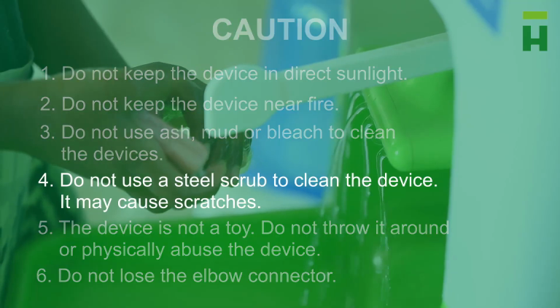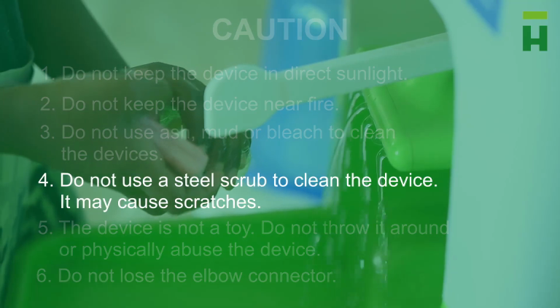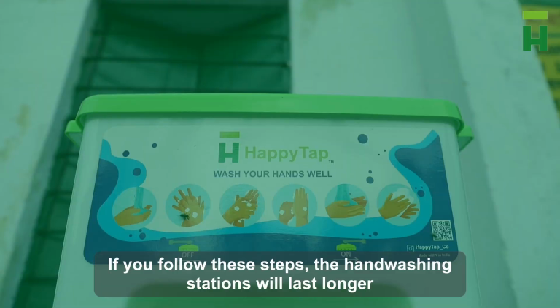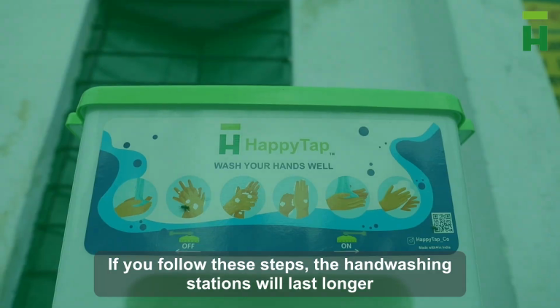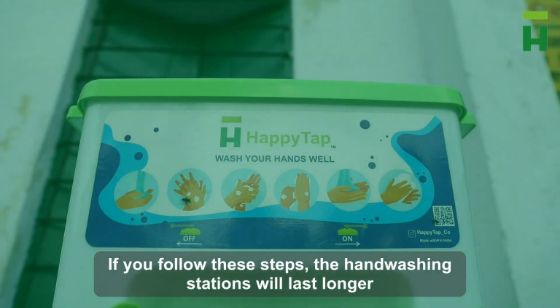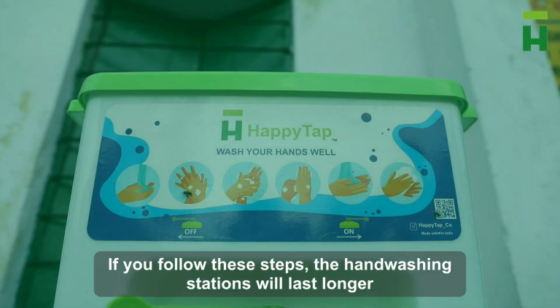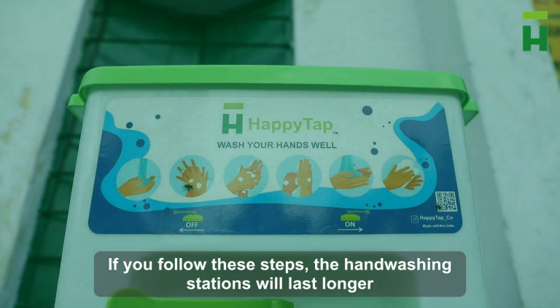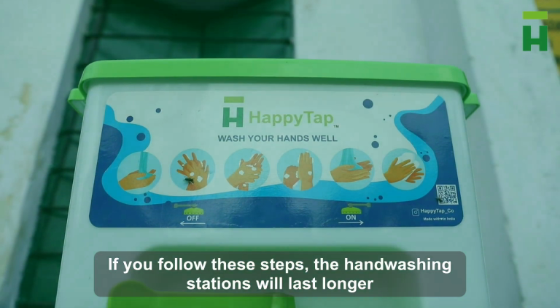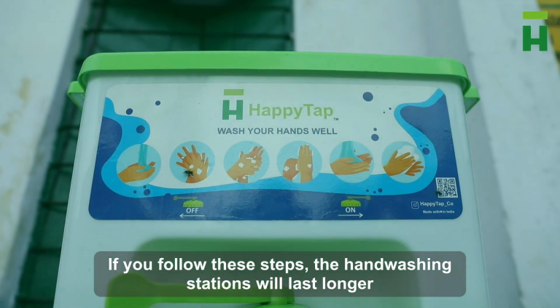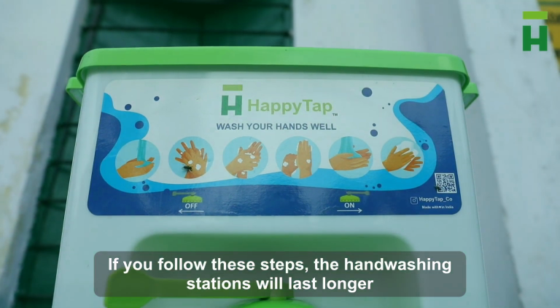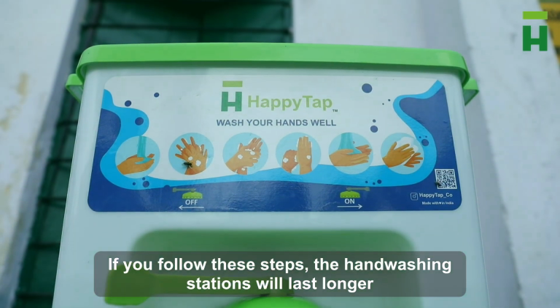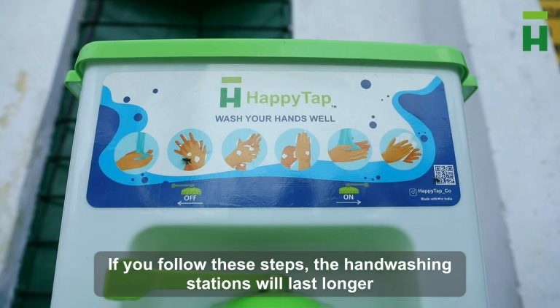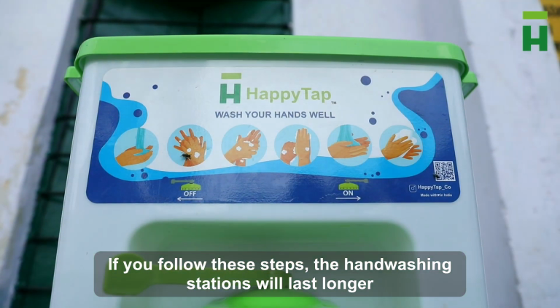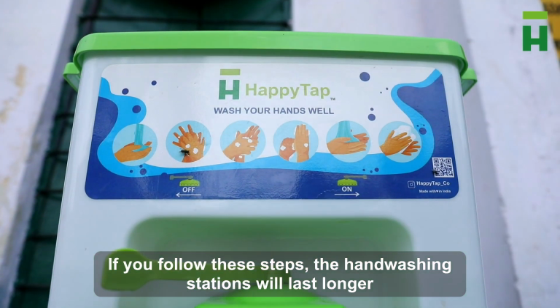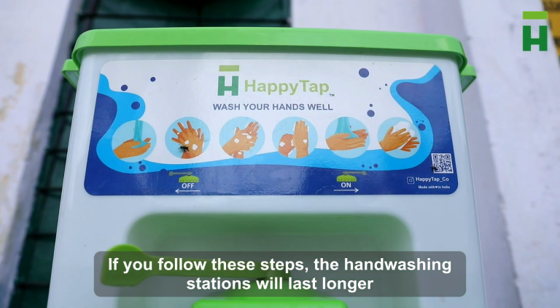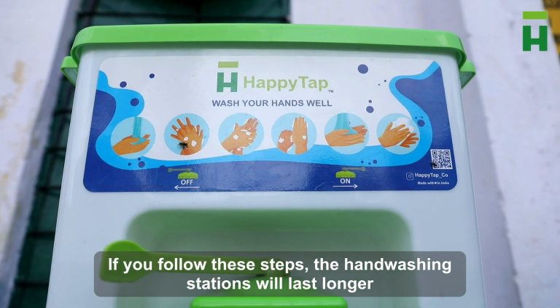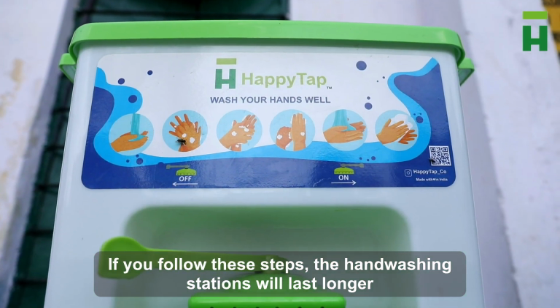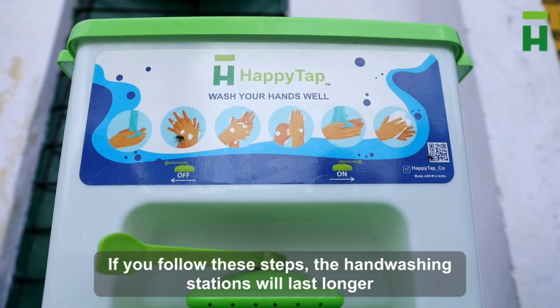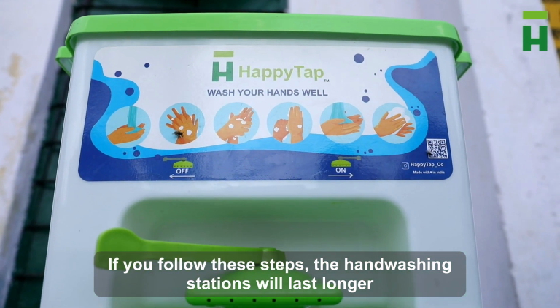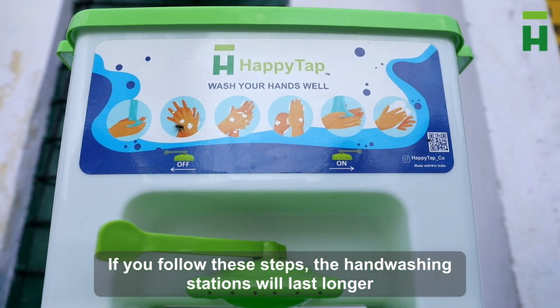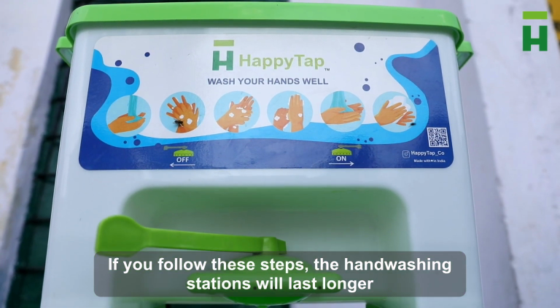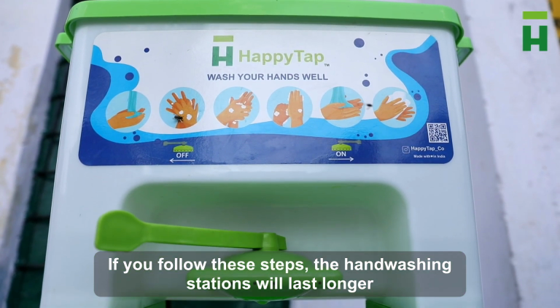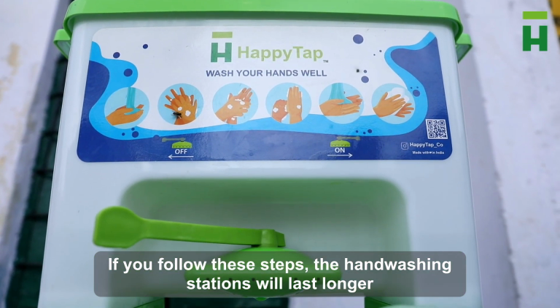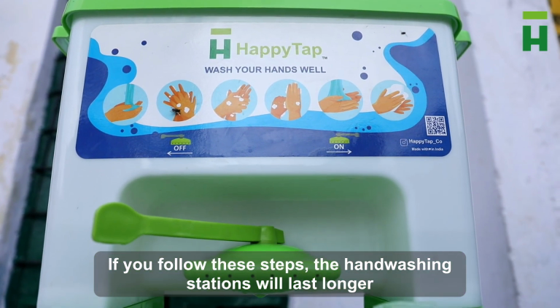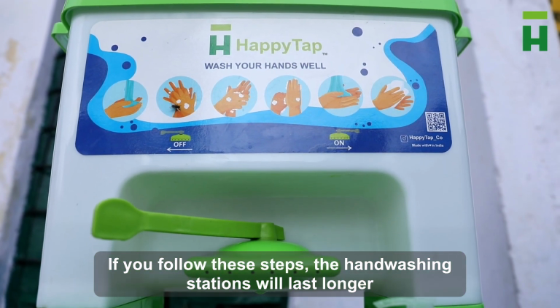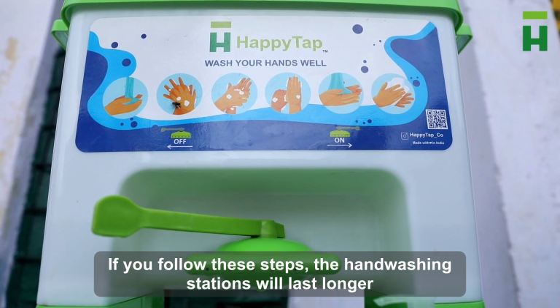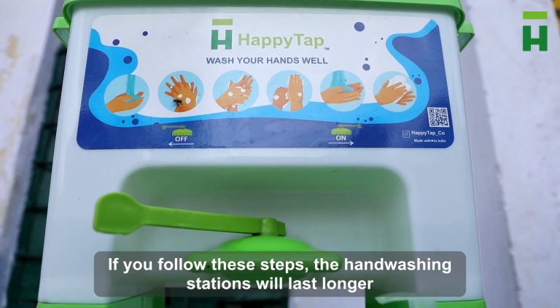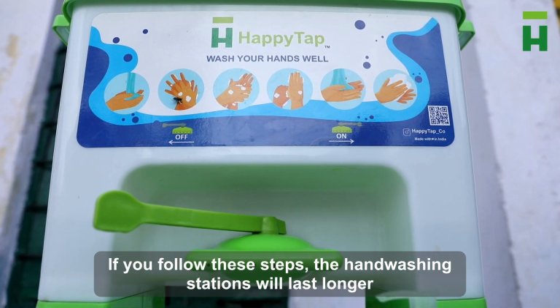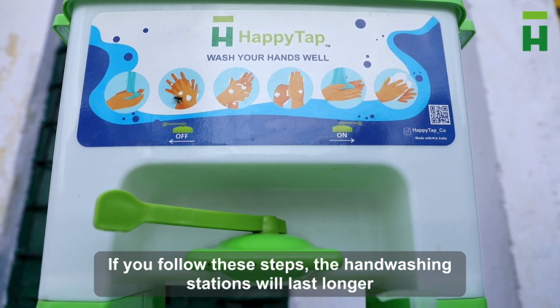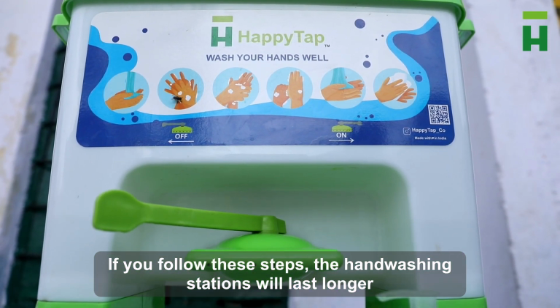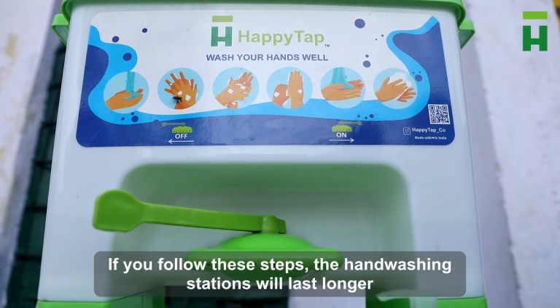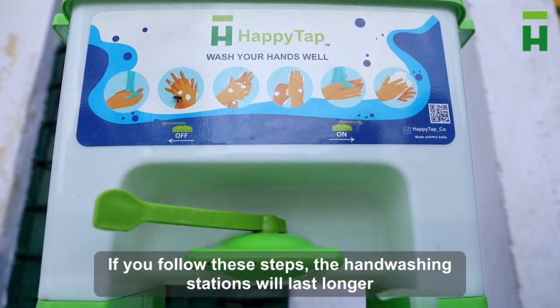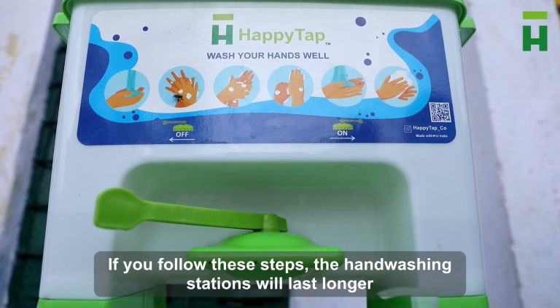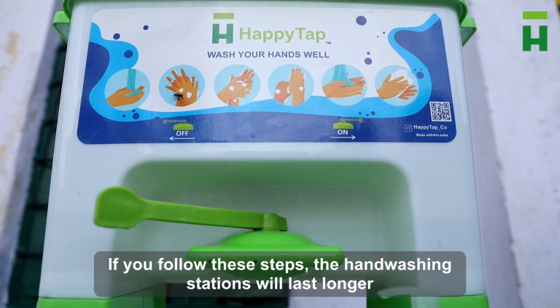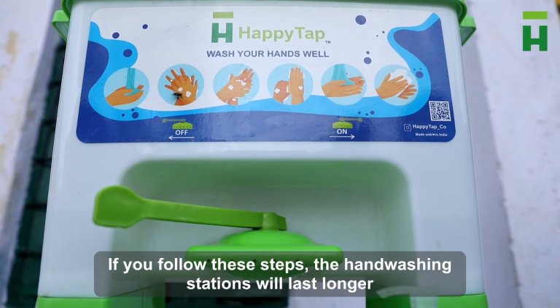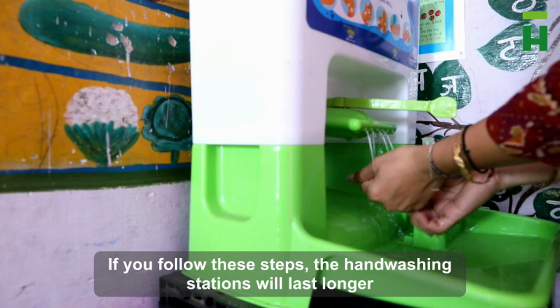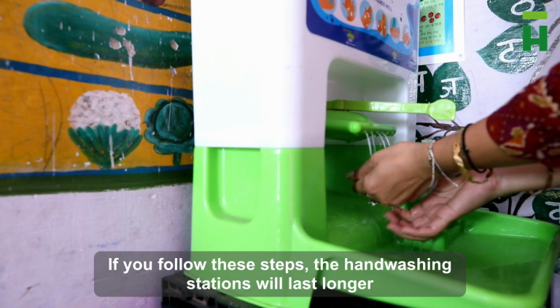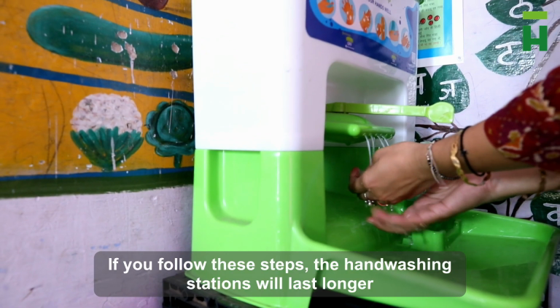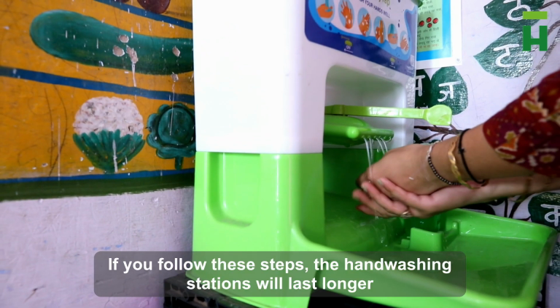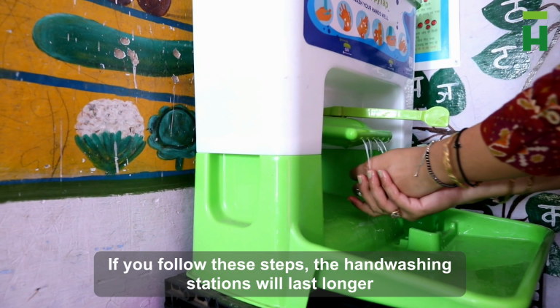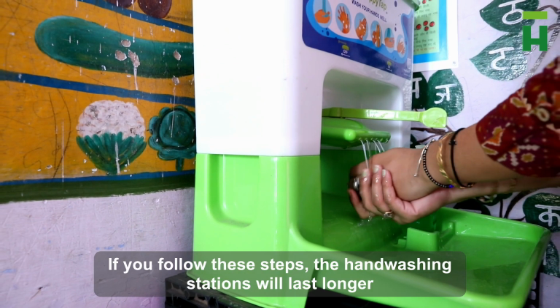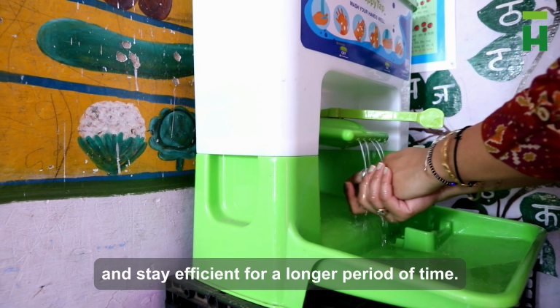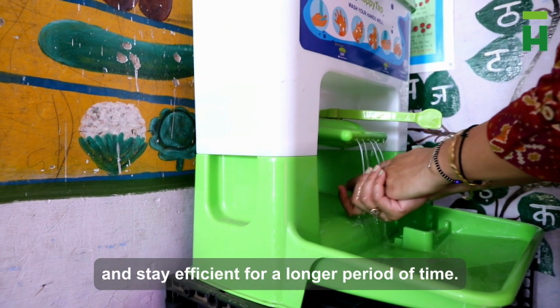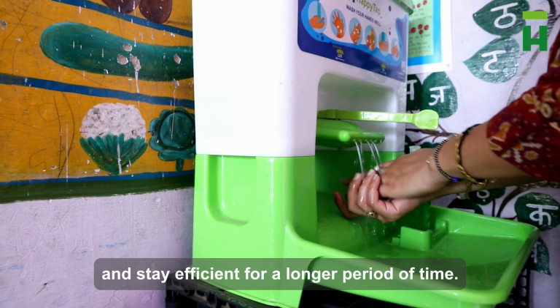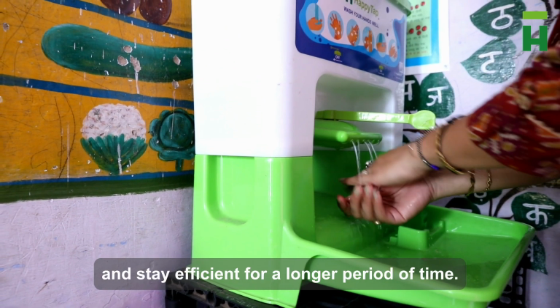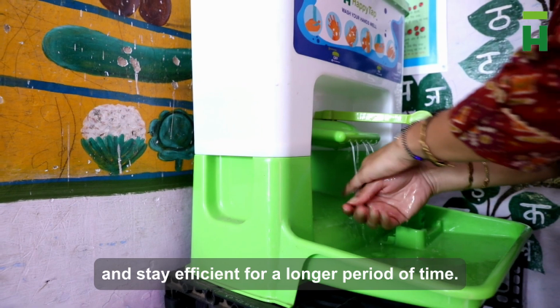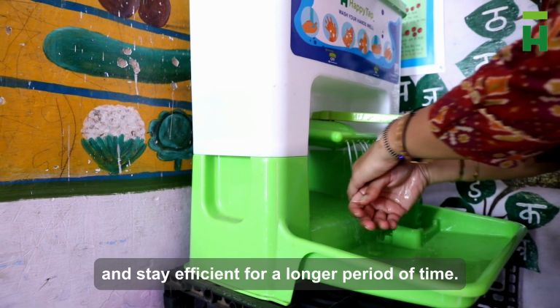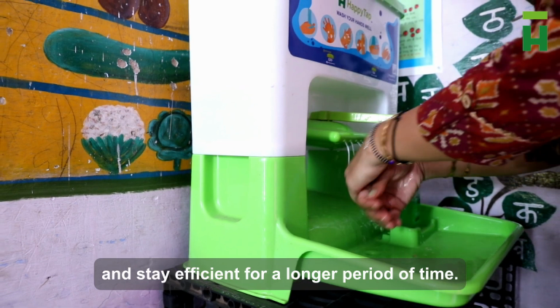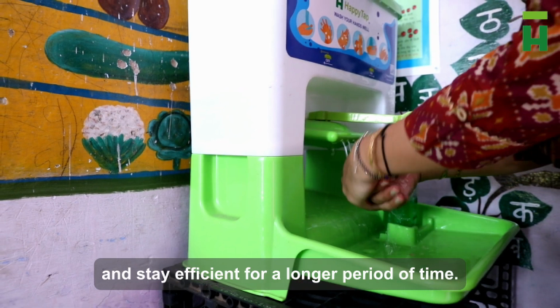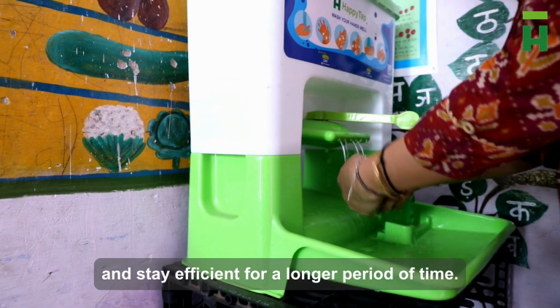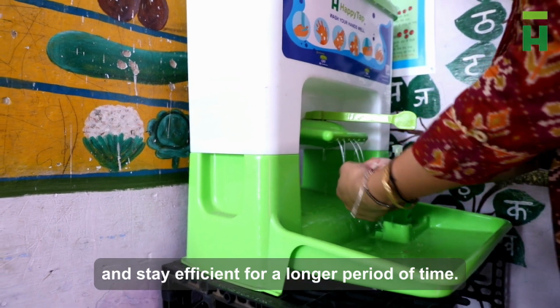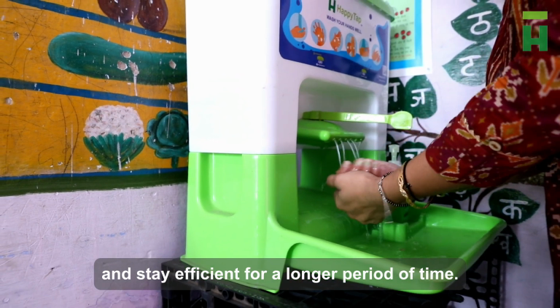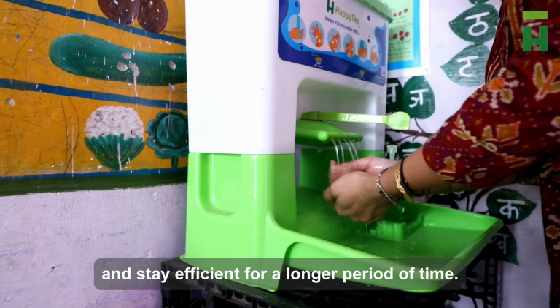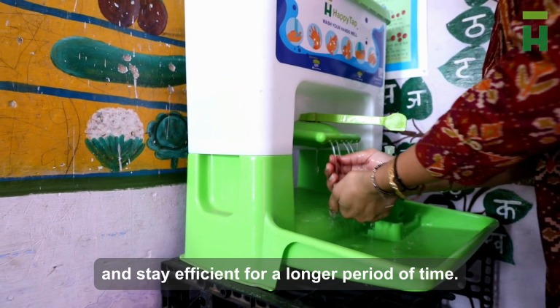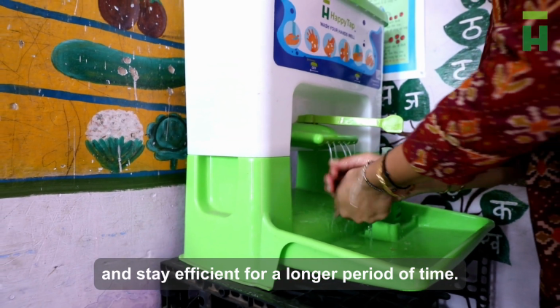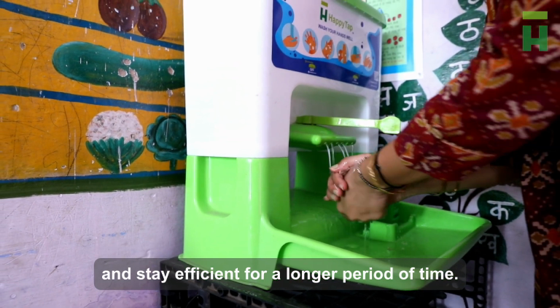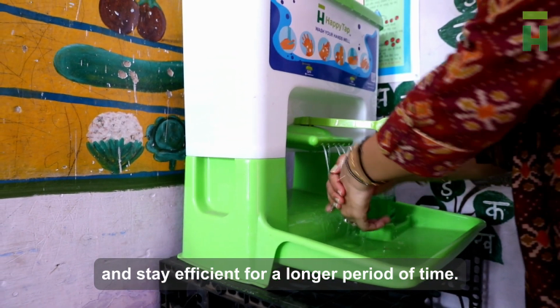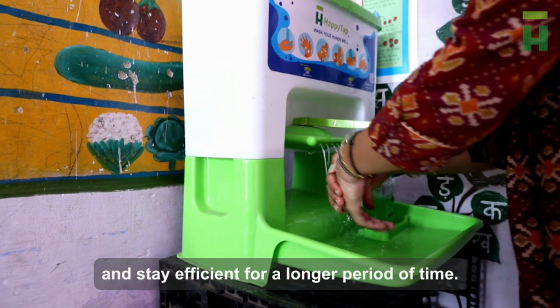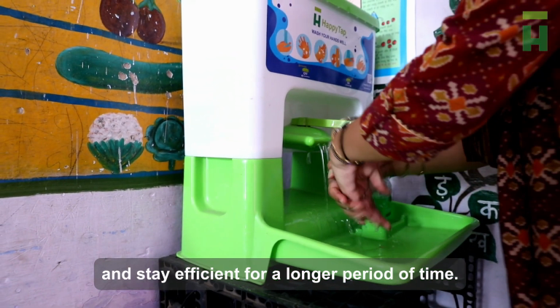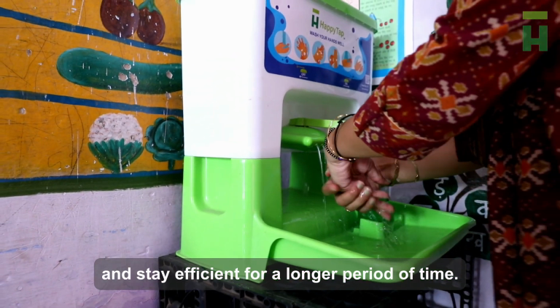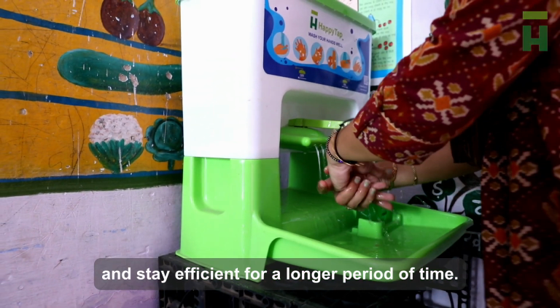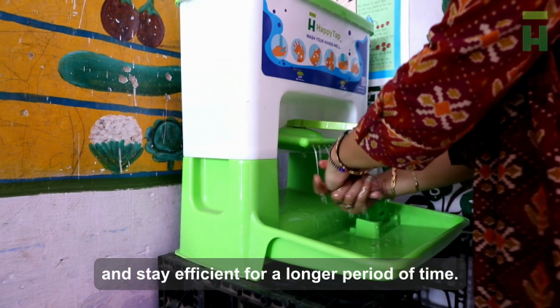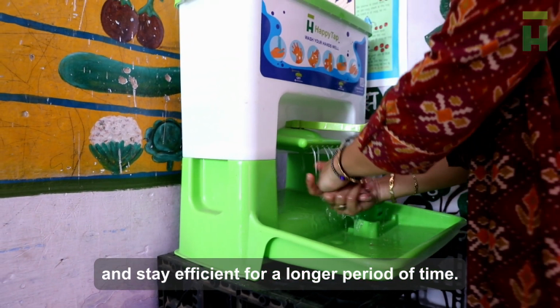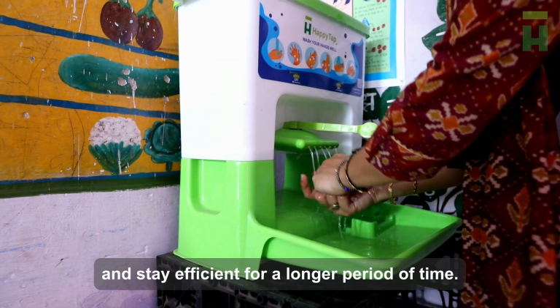If you follow these steps, the hand washing stations will last longer and stay efficient for a longer period of time.